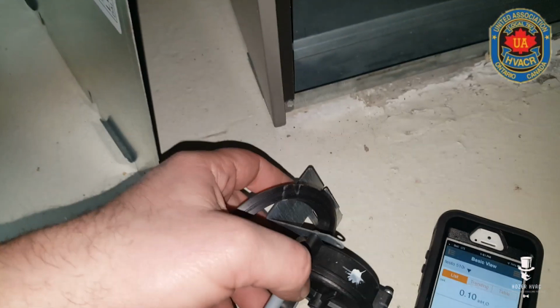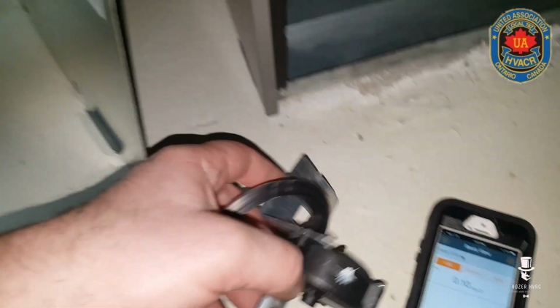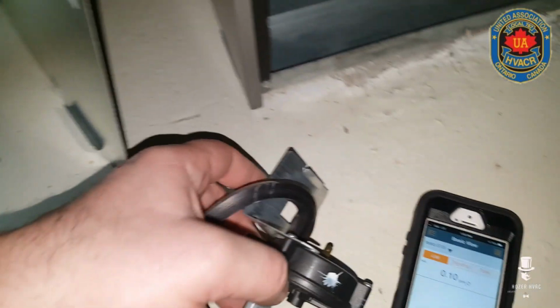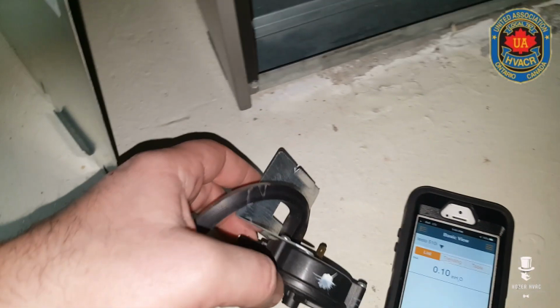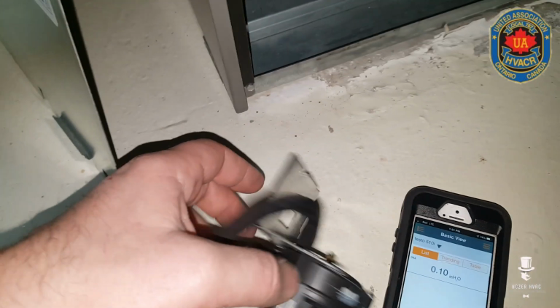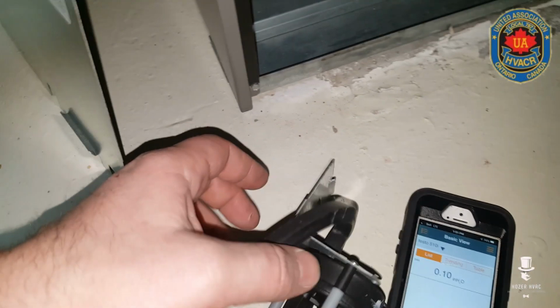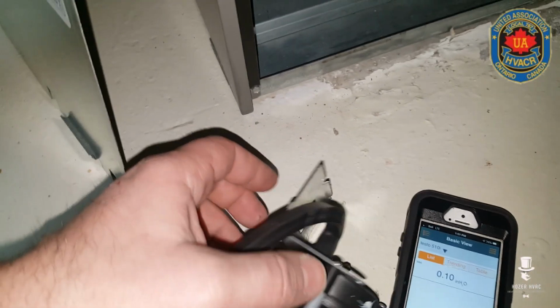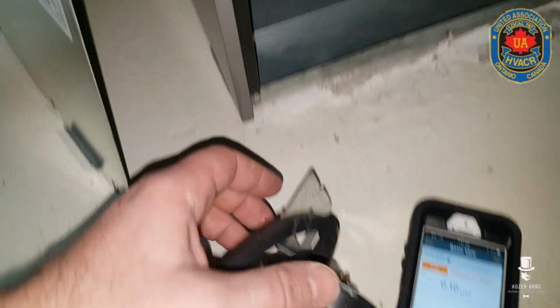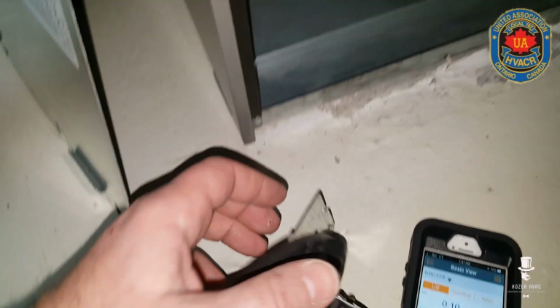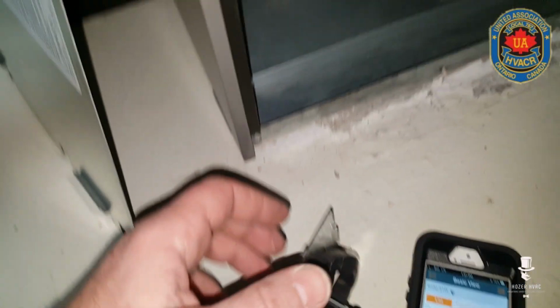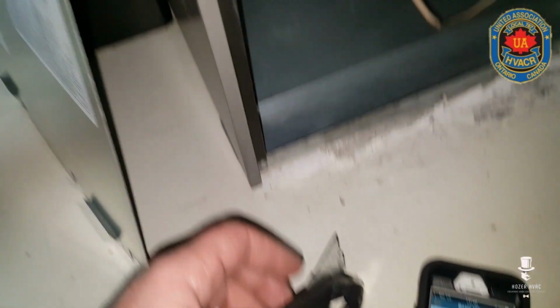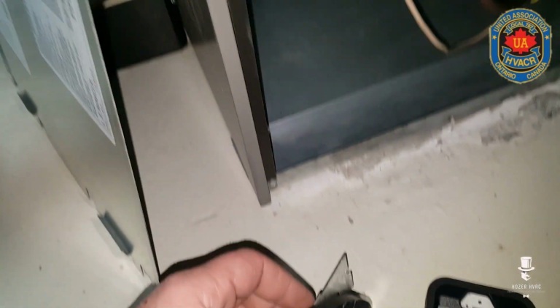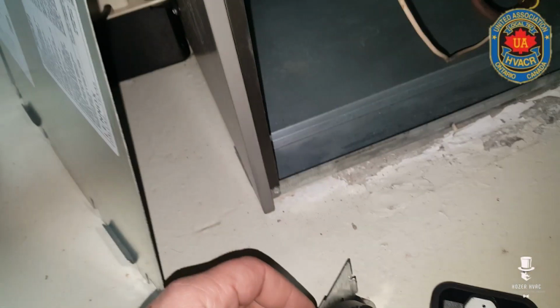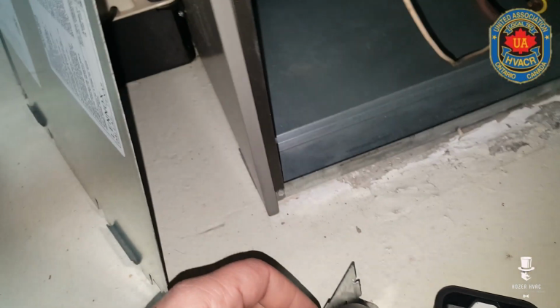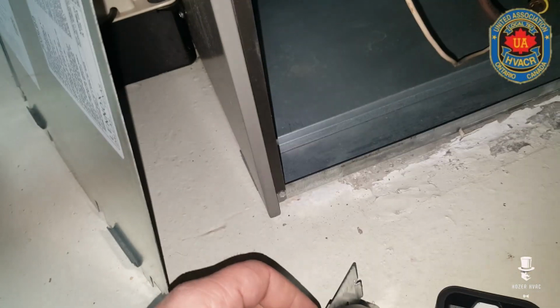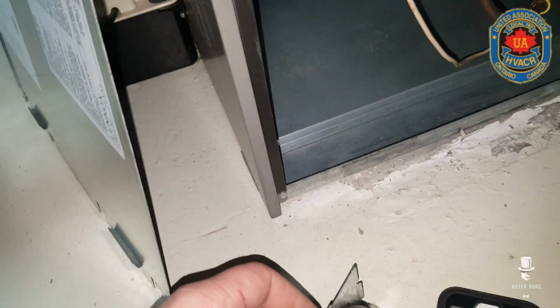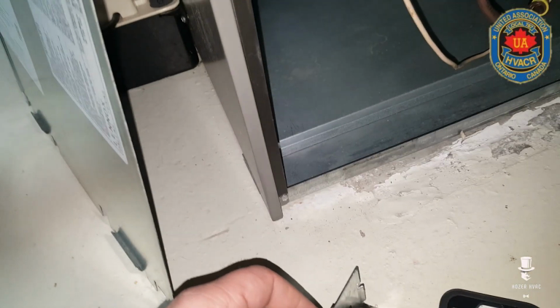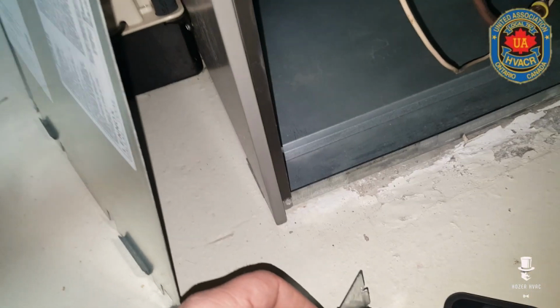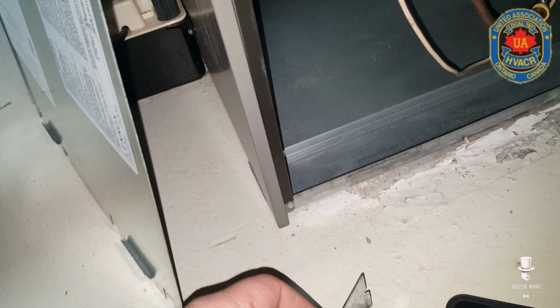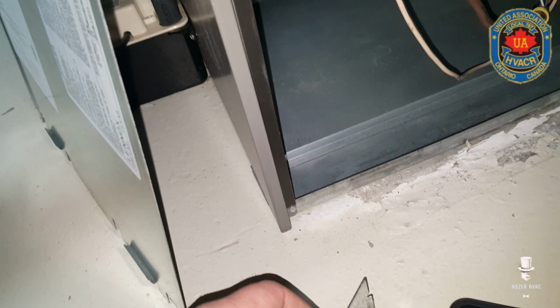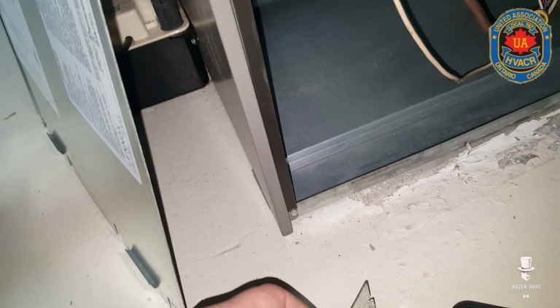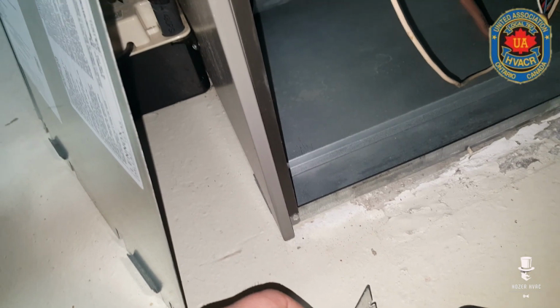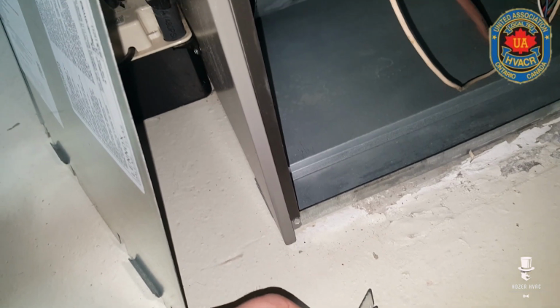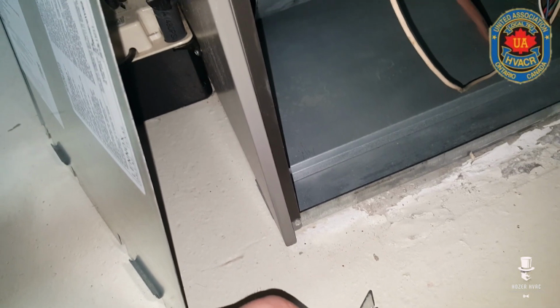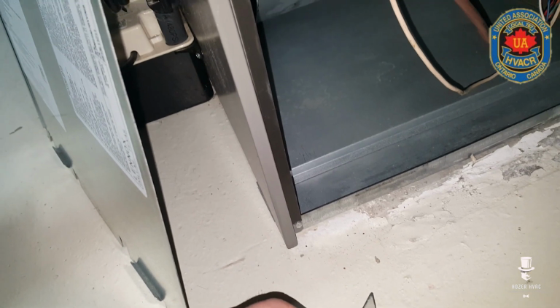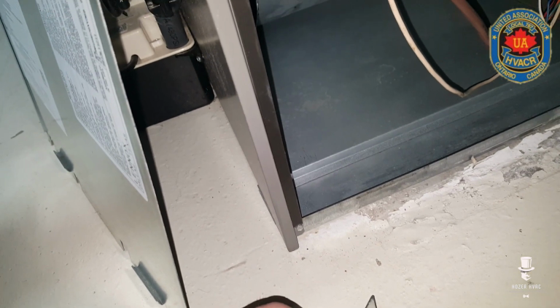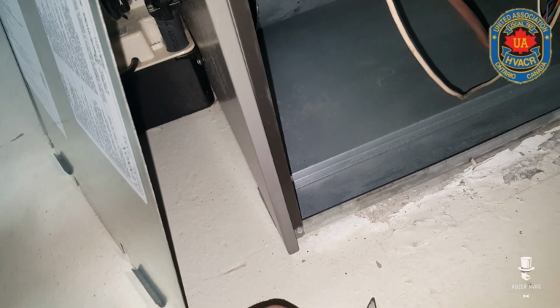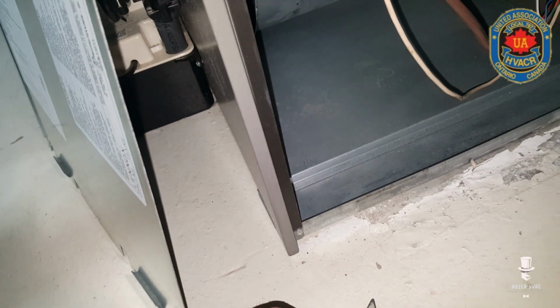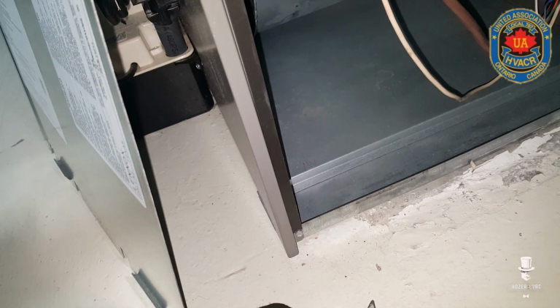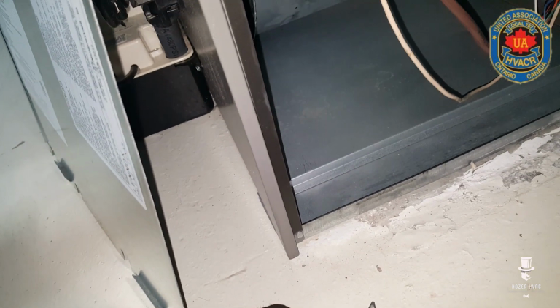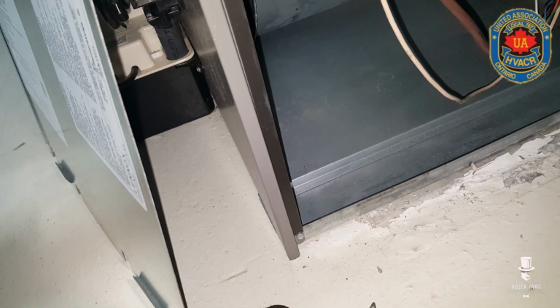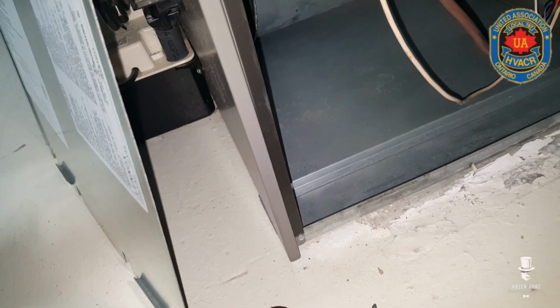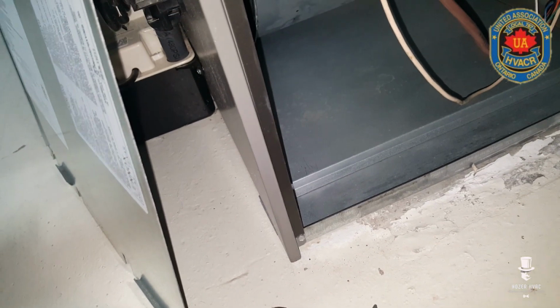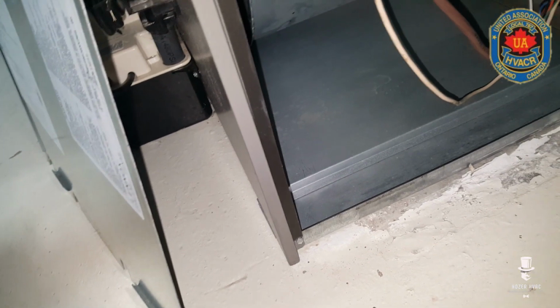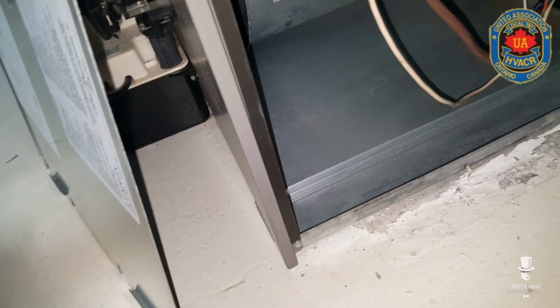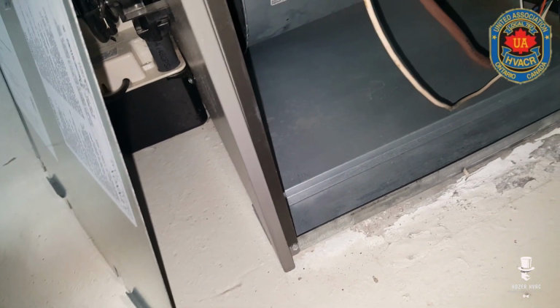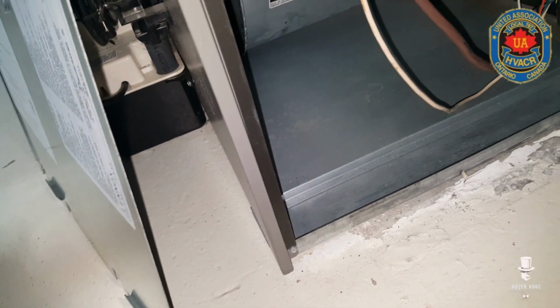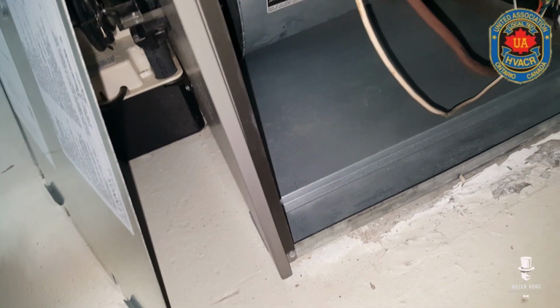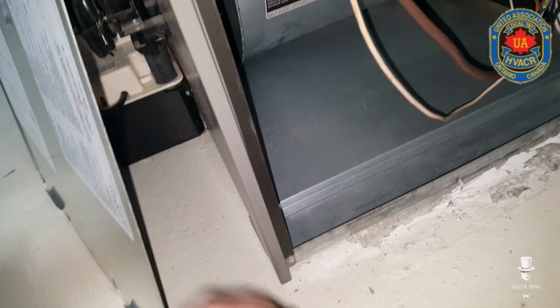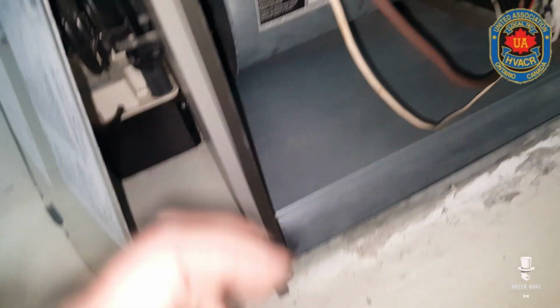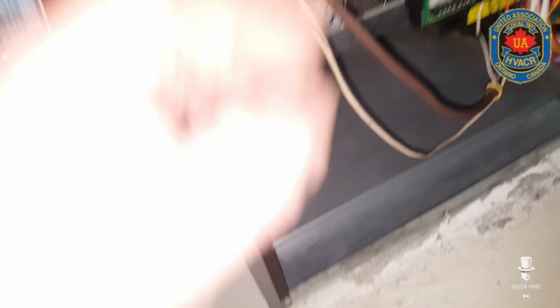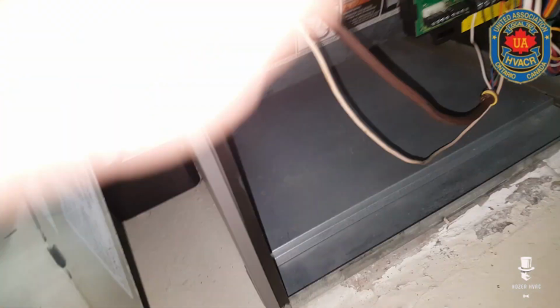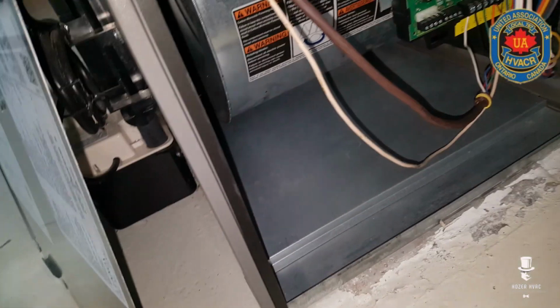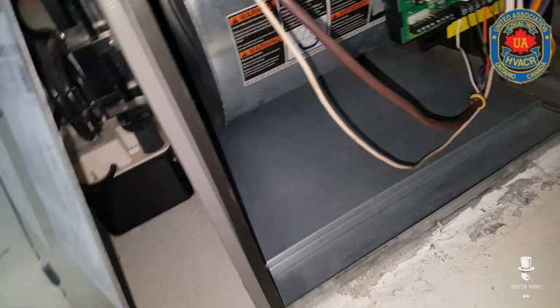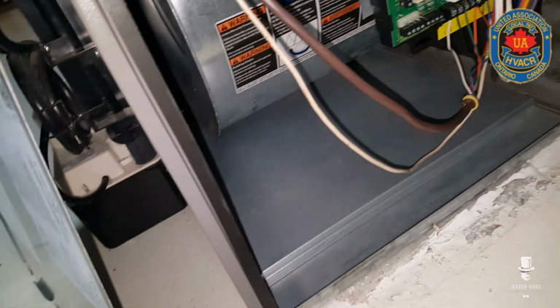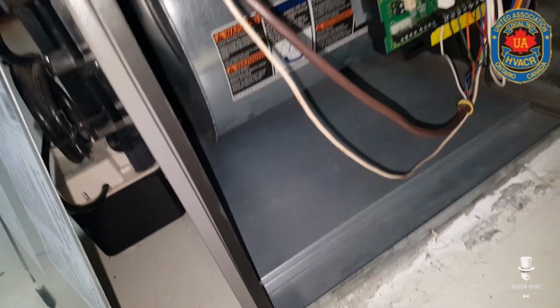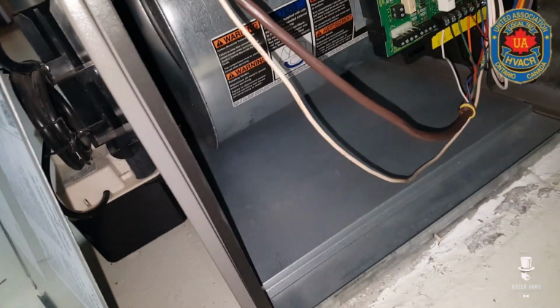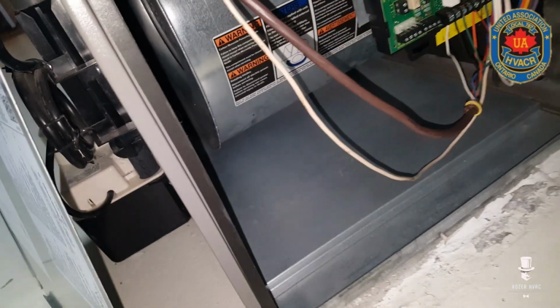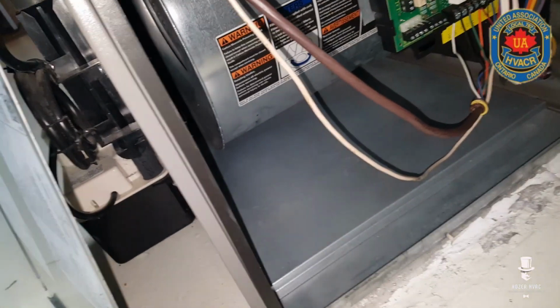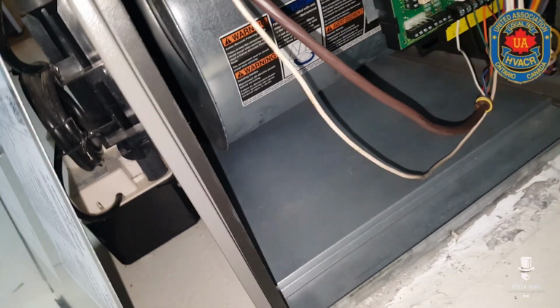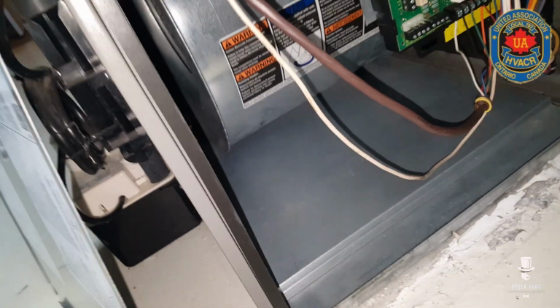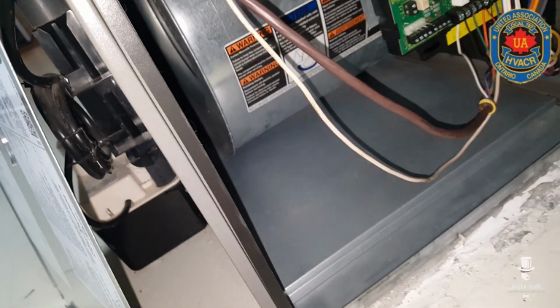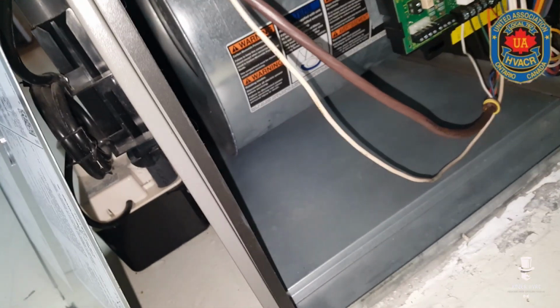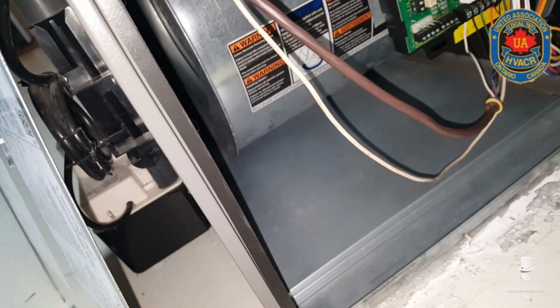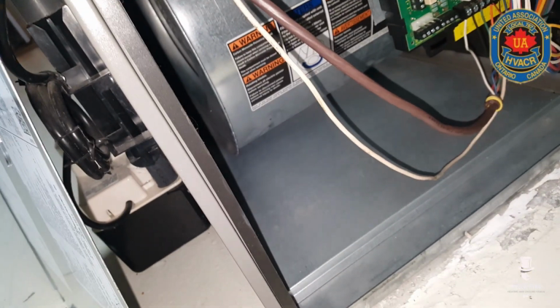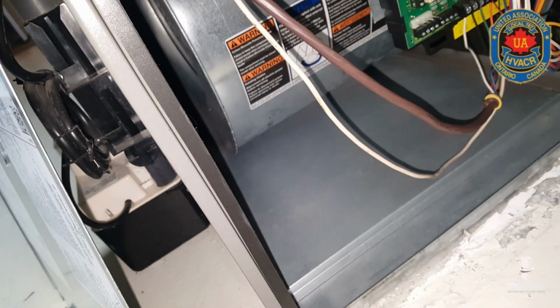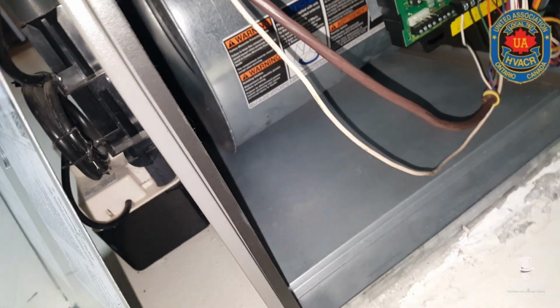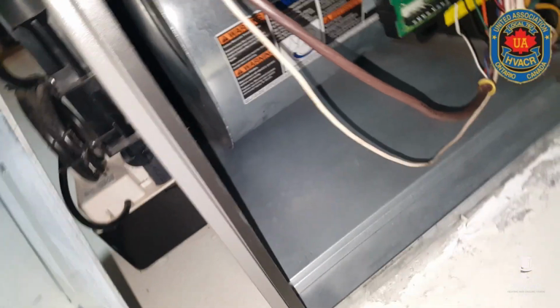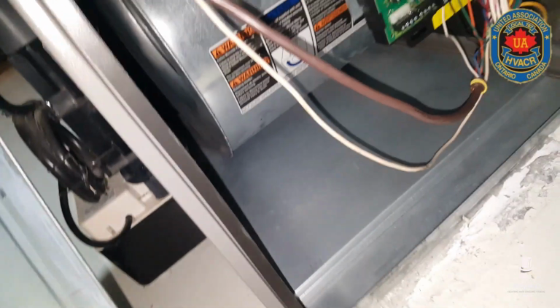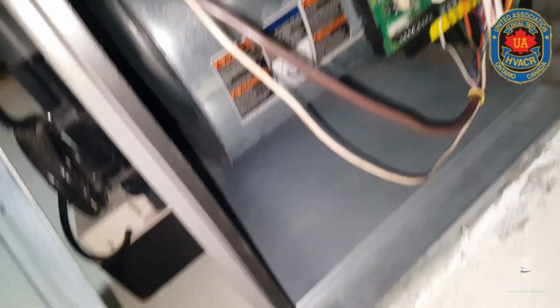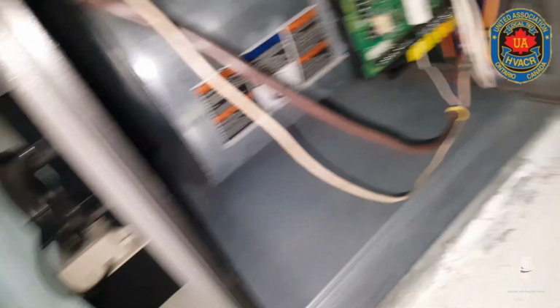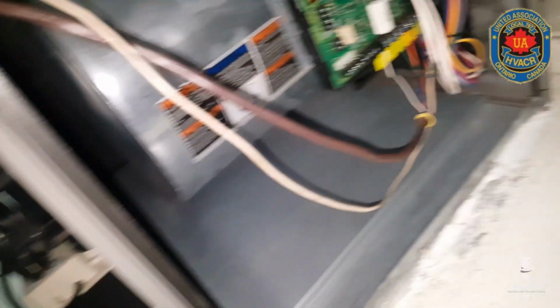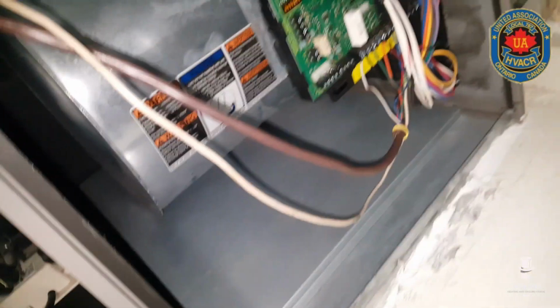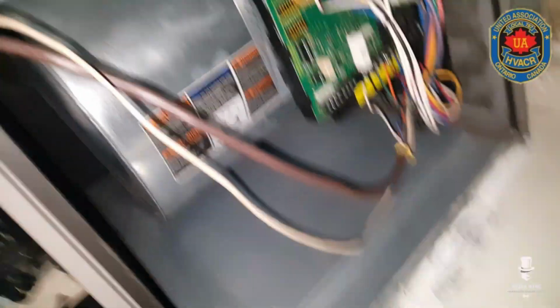This switch is a 0.9/0.5, which will work fine. However, we need to claim it for warranty, so we need to come back with the correct rated switch. One other thing I noticed while I was here — I'll show you once it fires up.